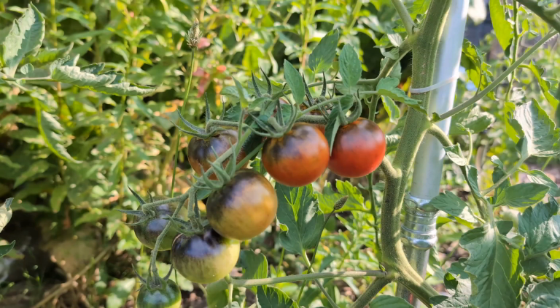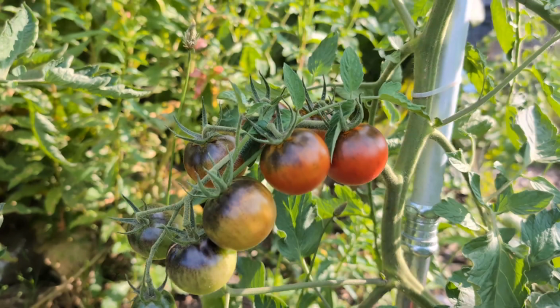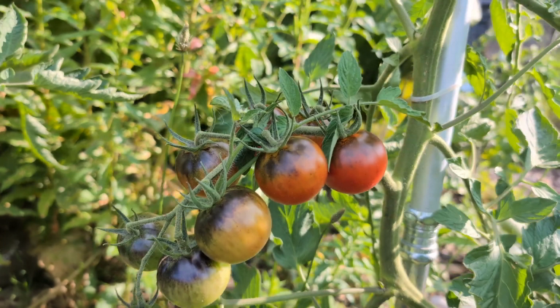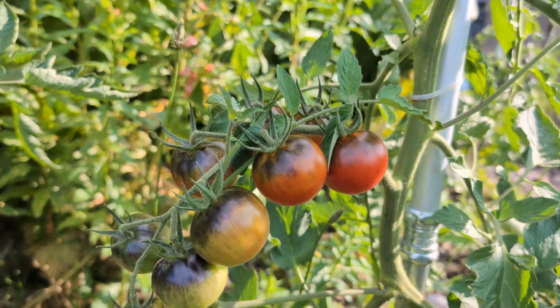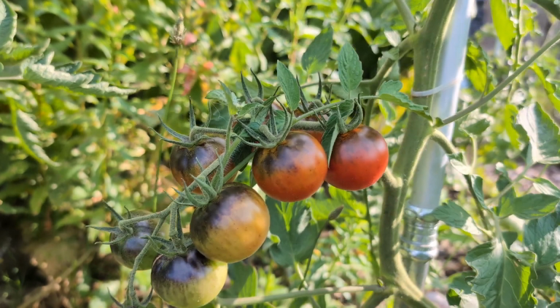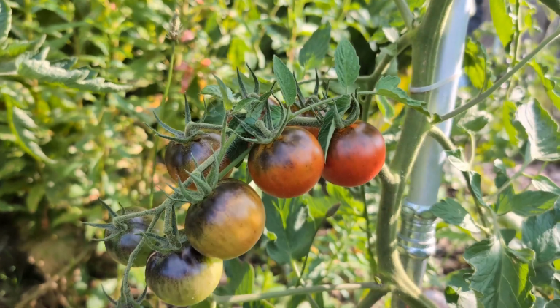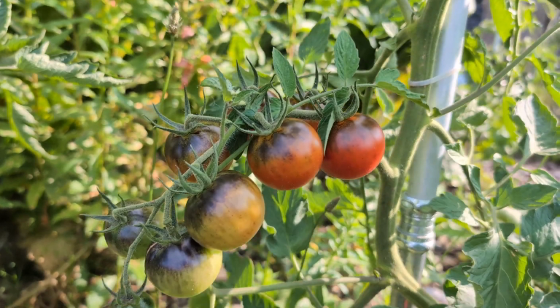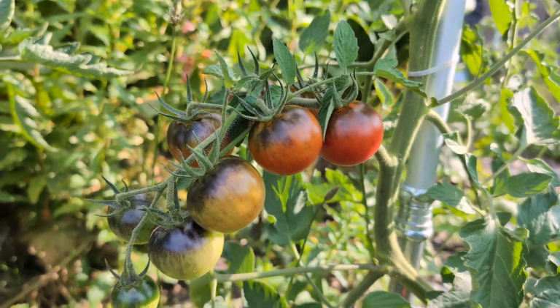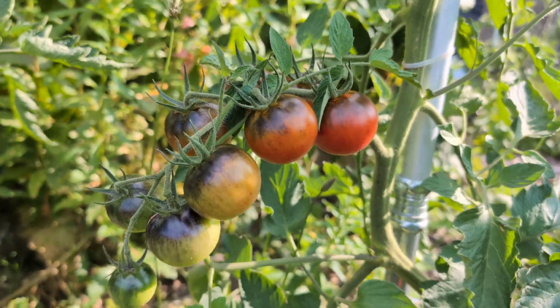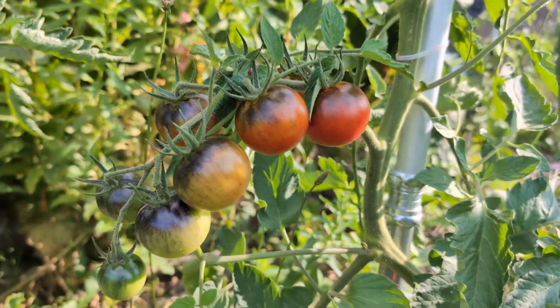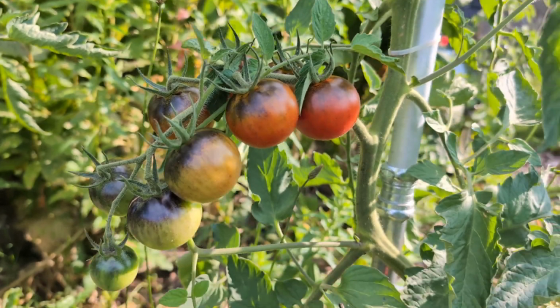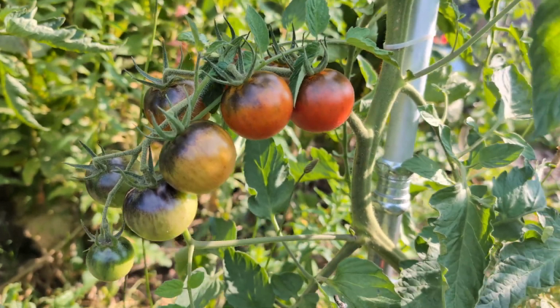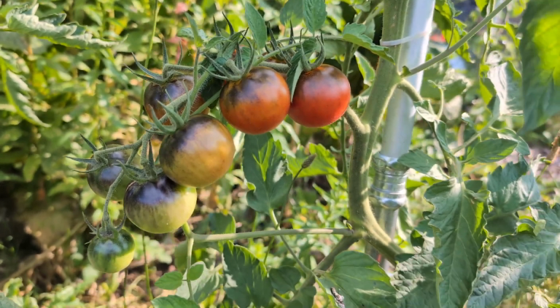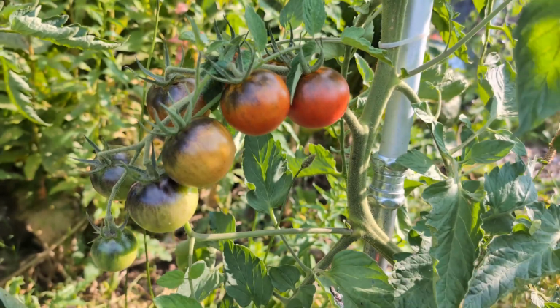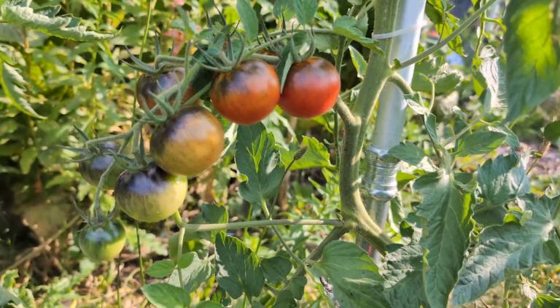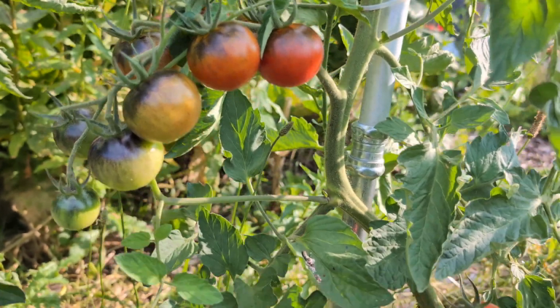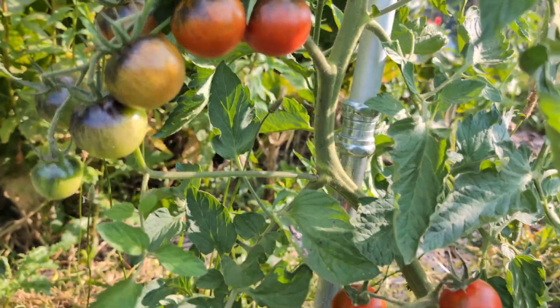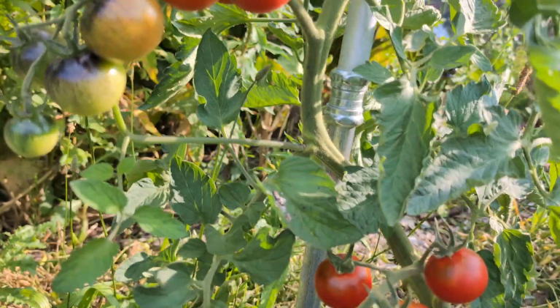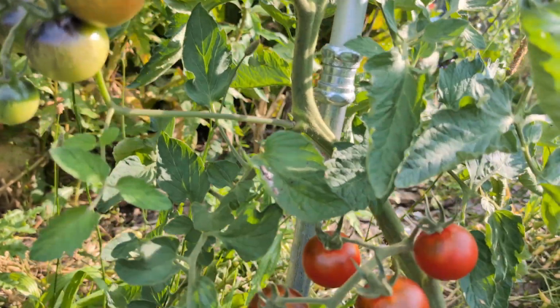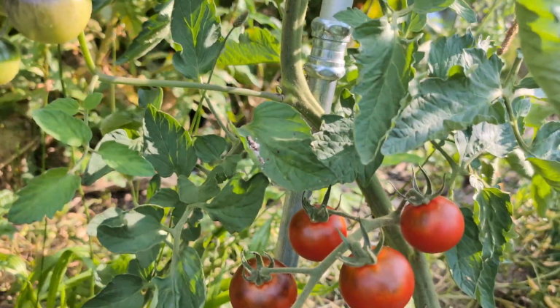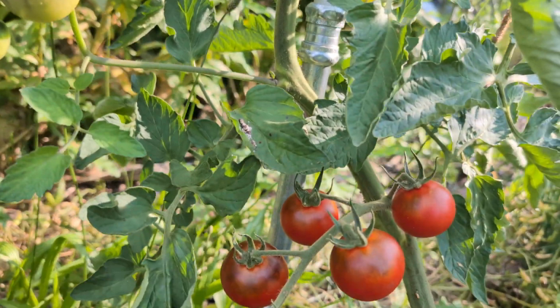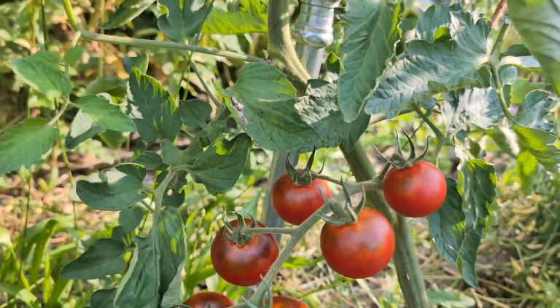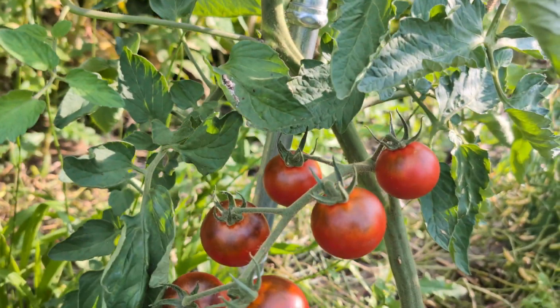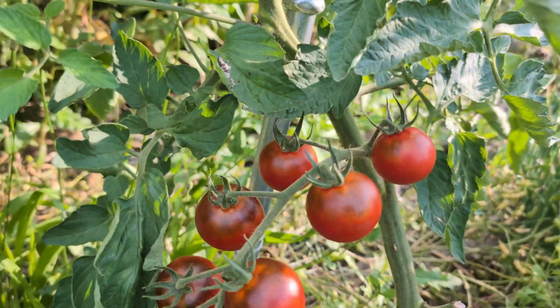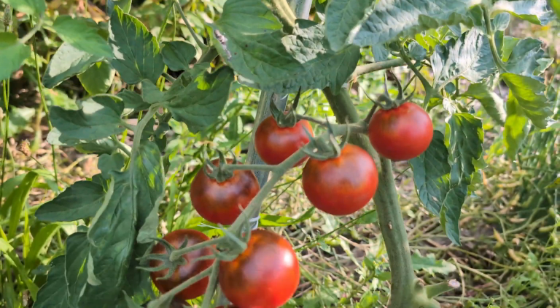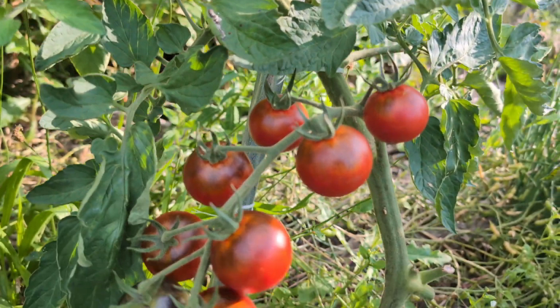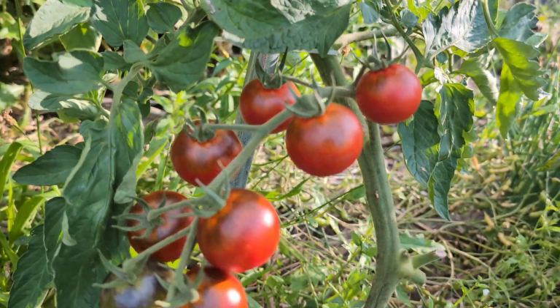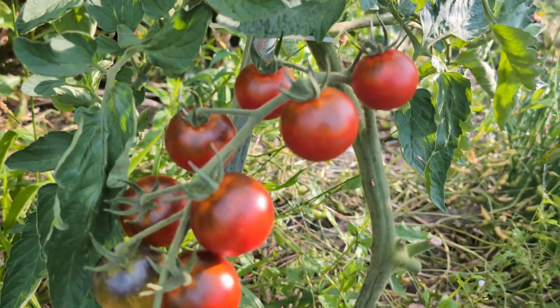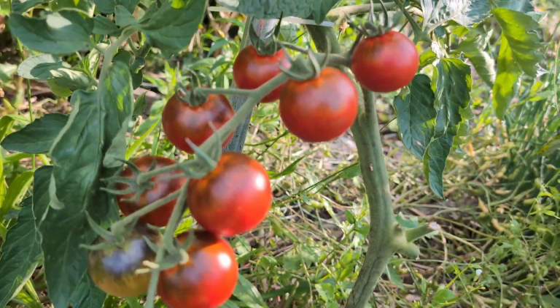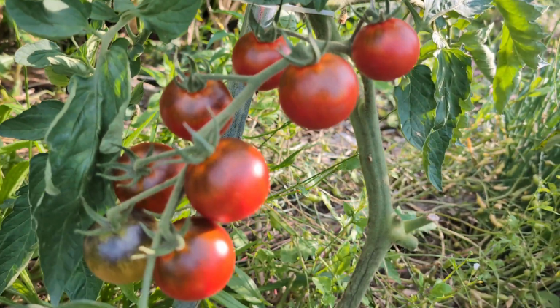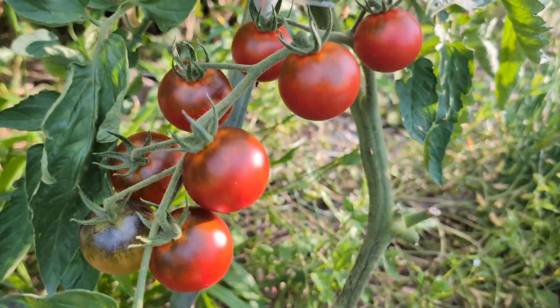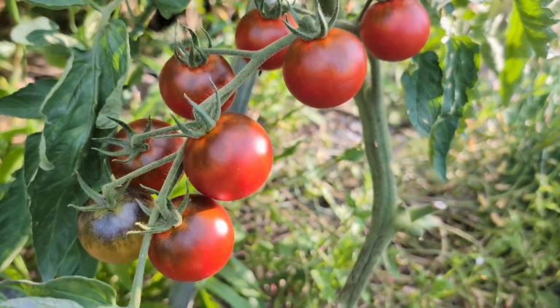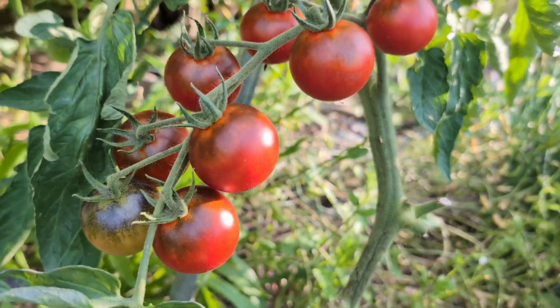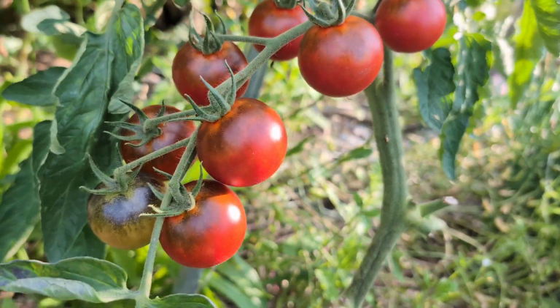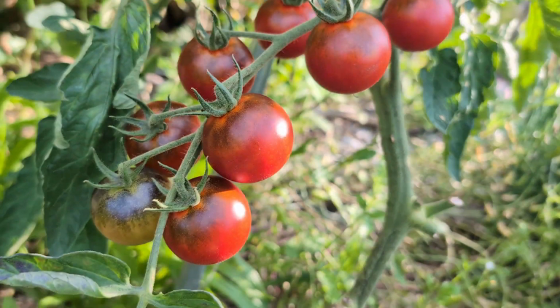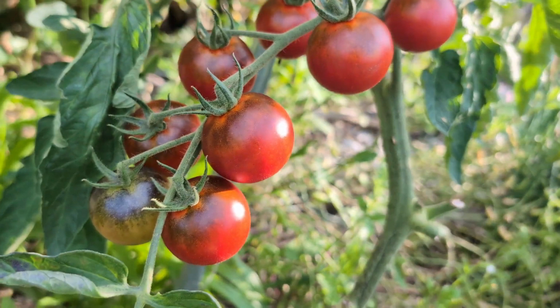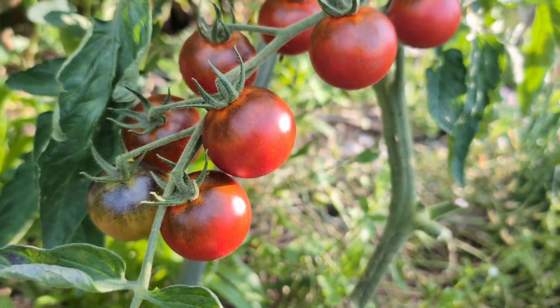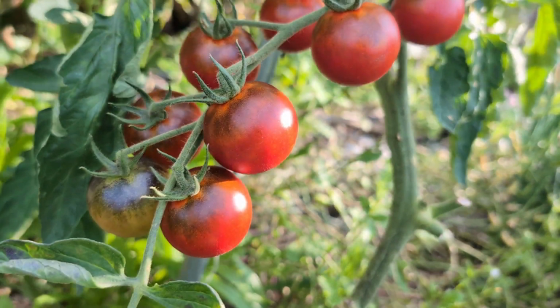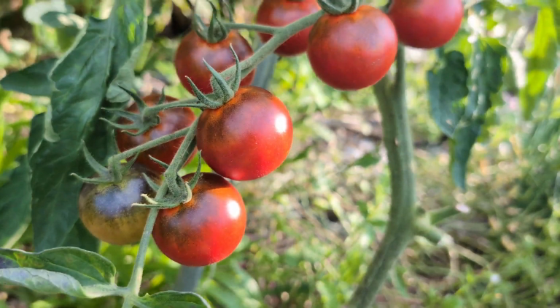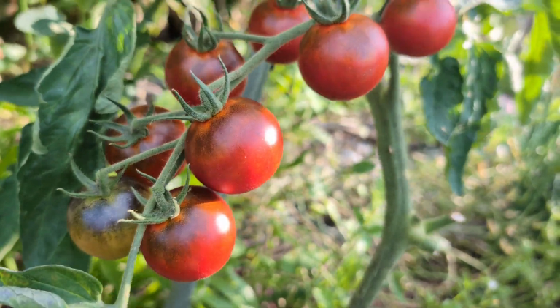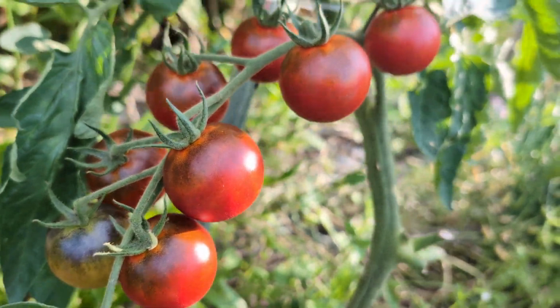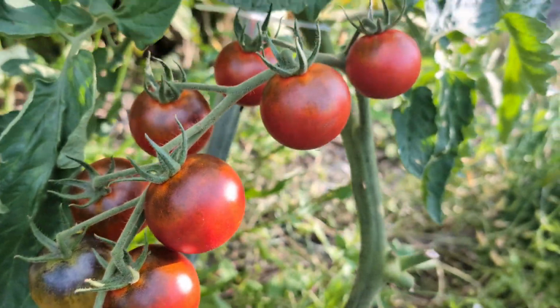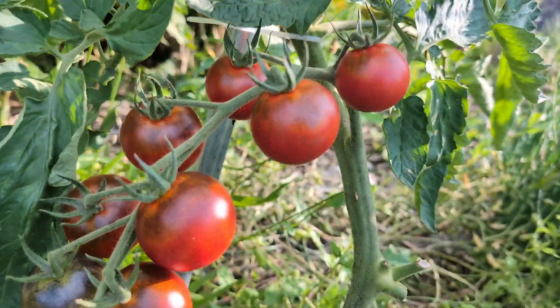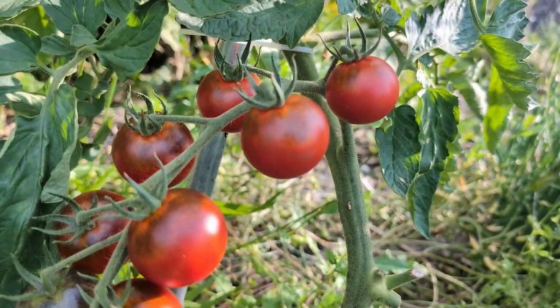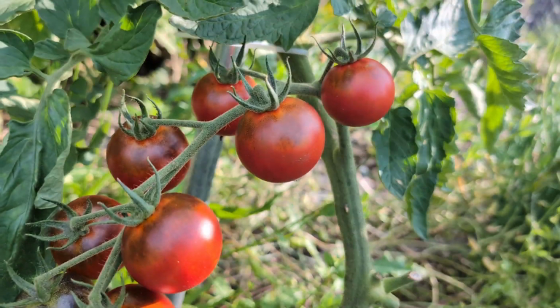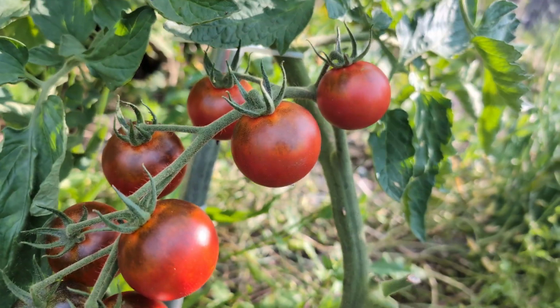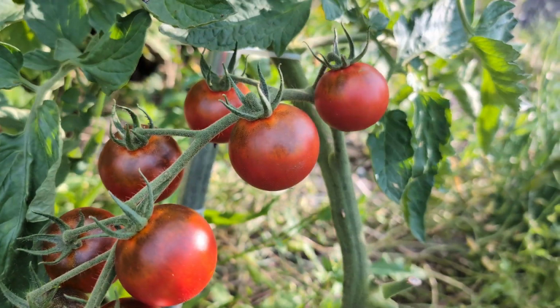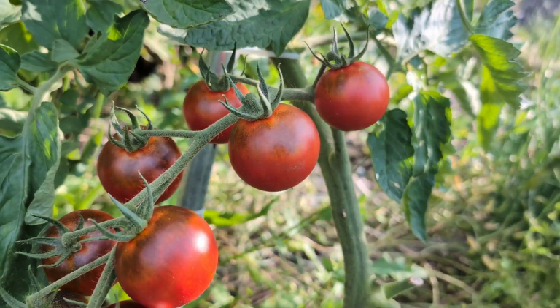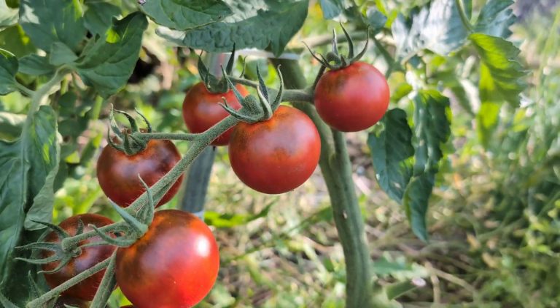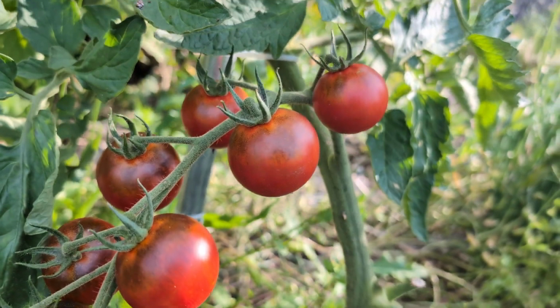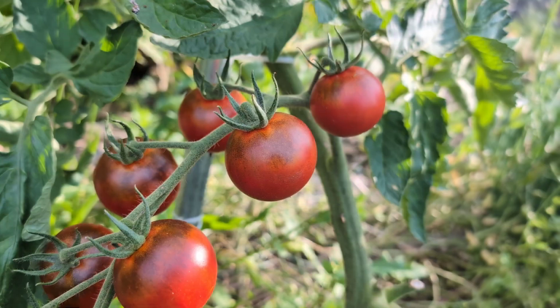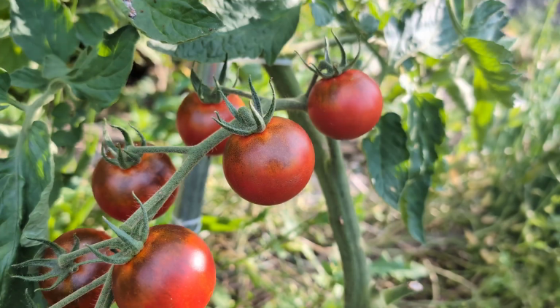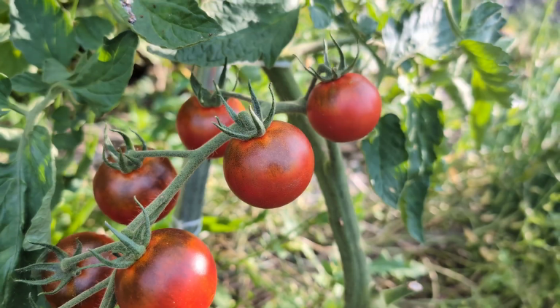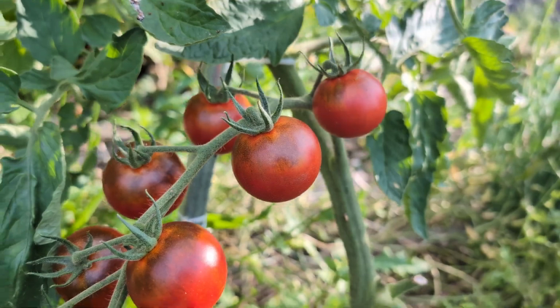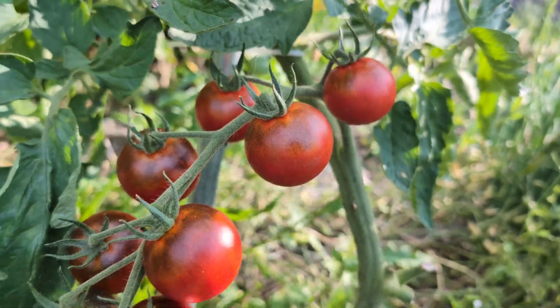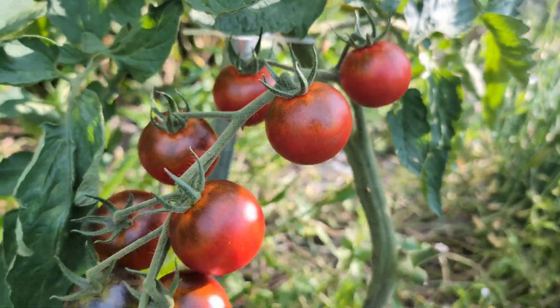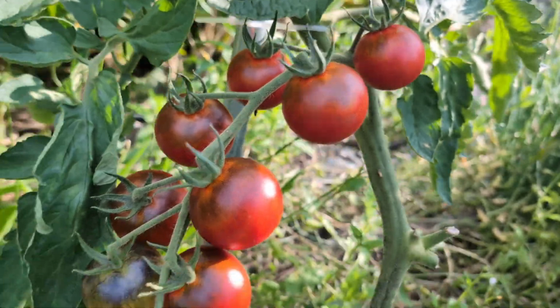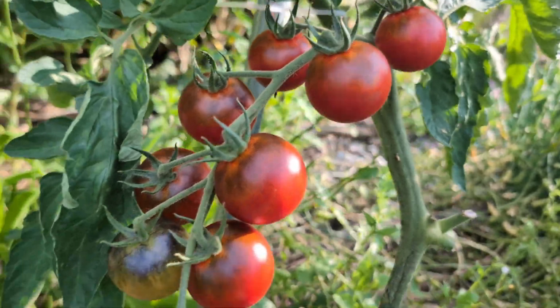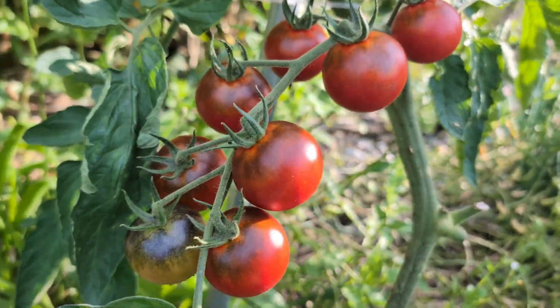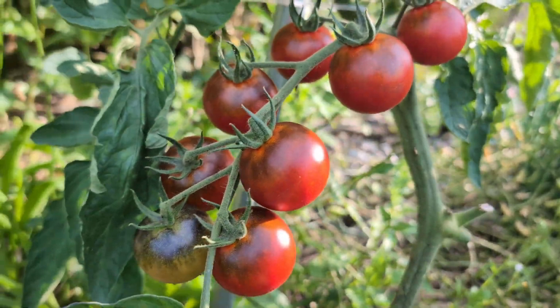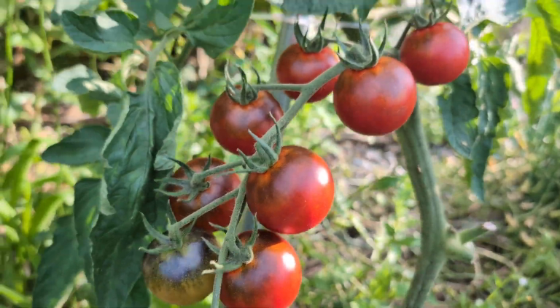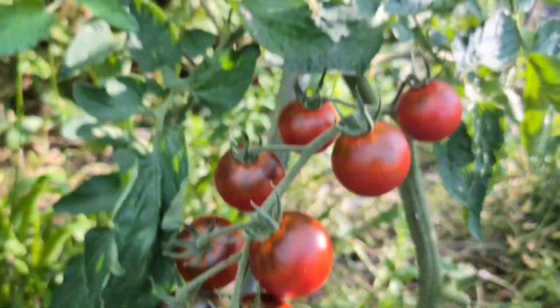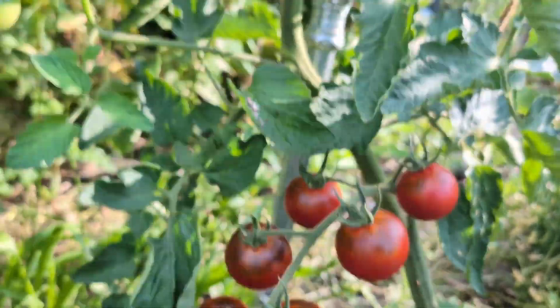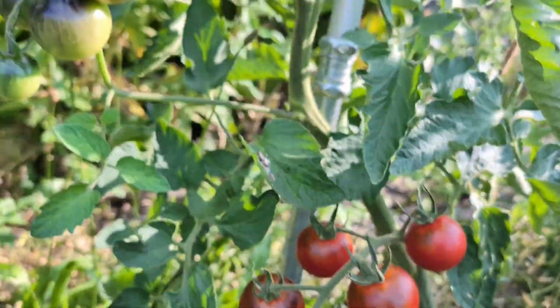I created a new tomato variety, and they are ripe, so we're going to do a taste test to see how these things taste.